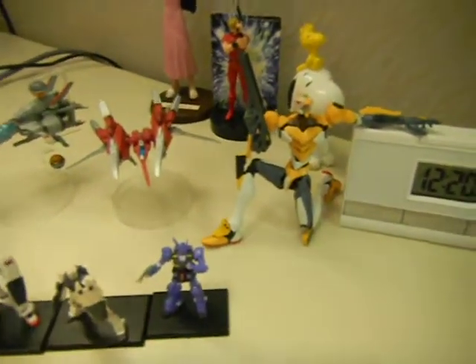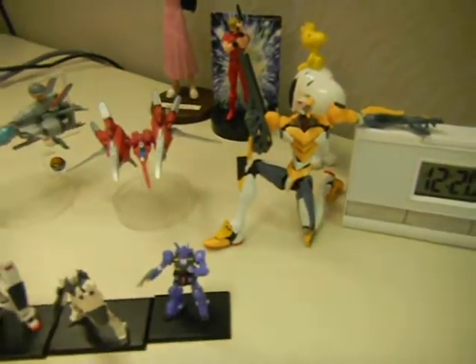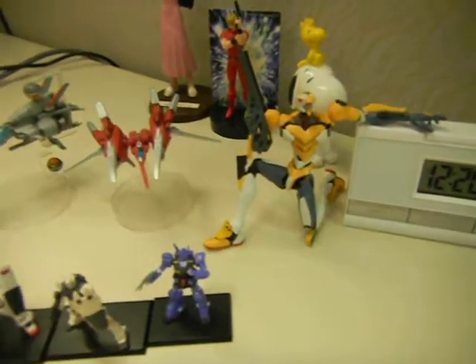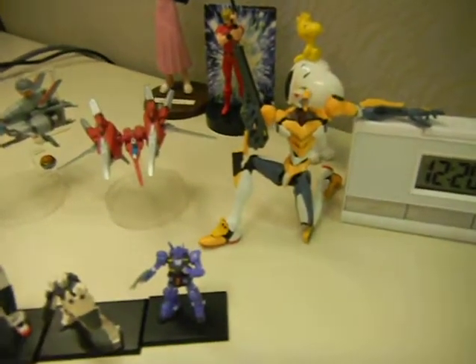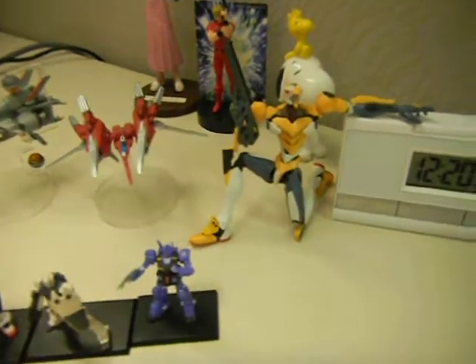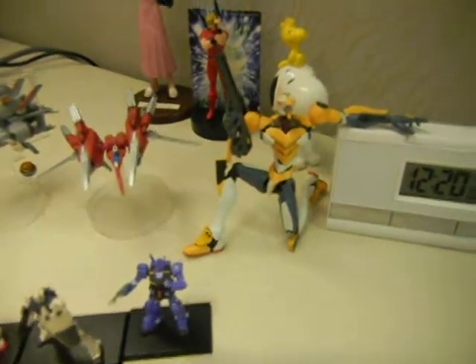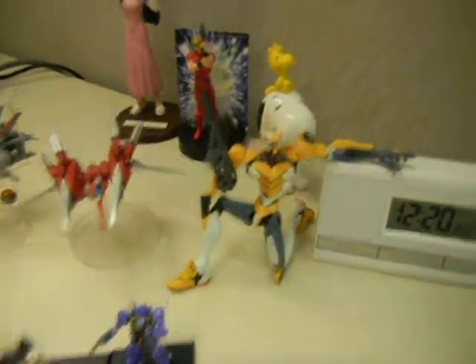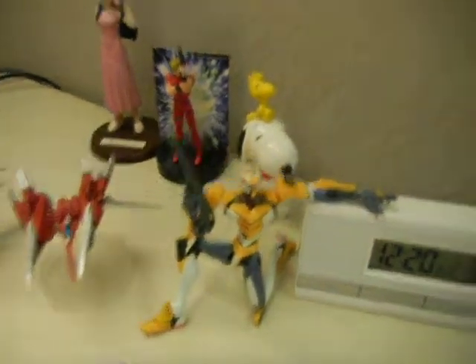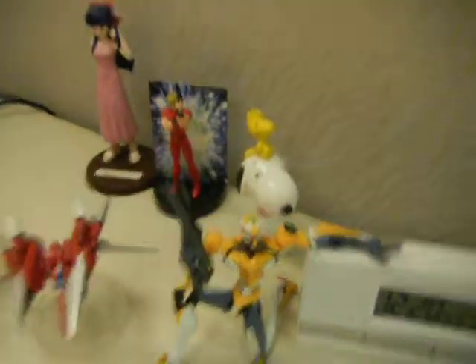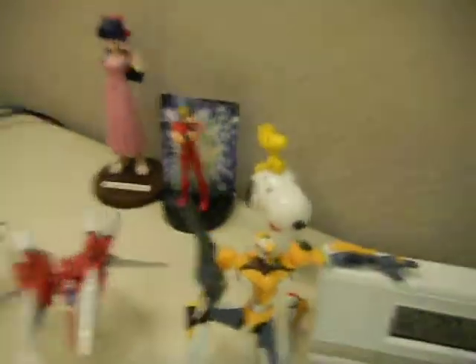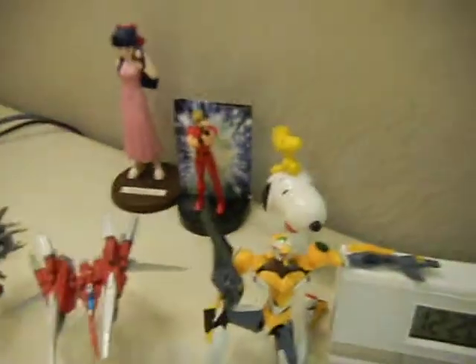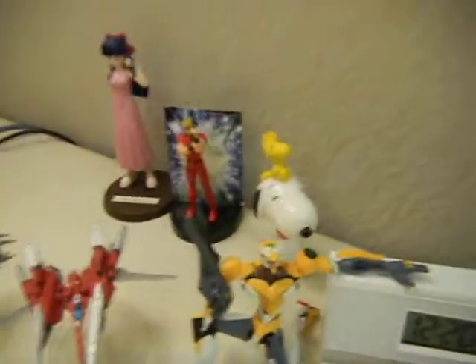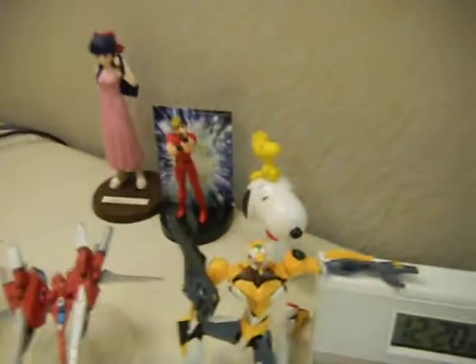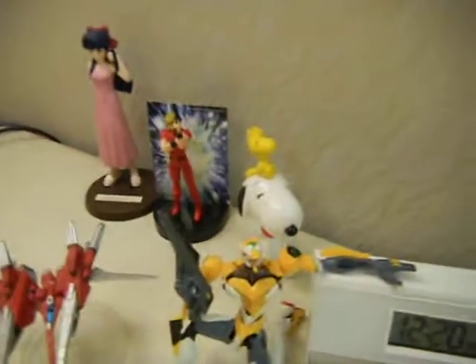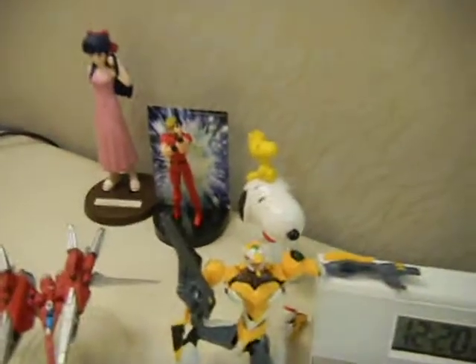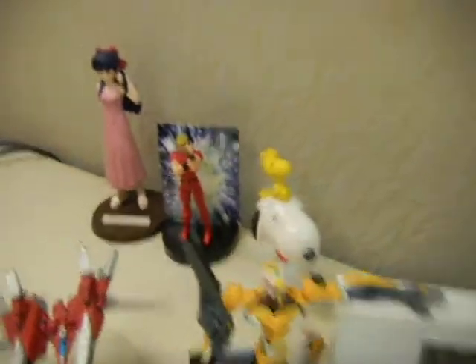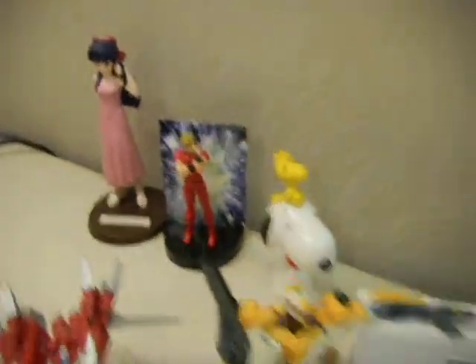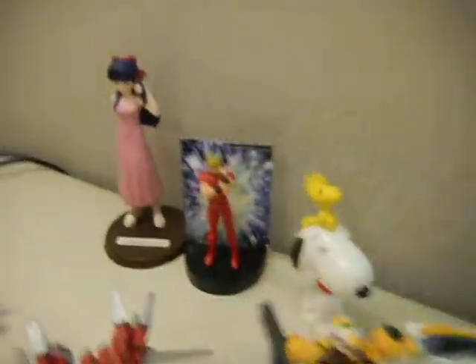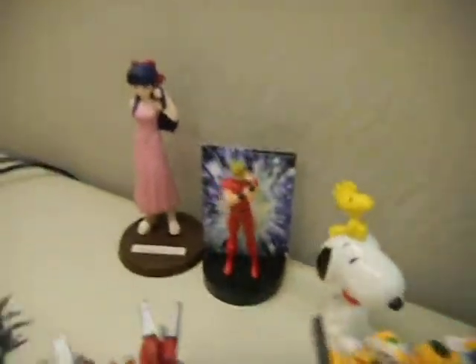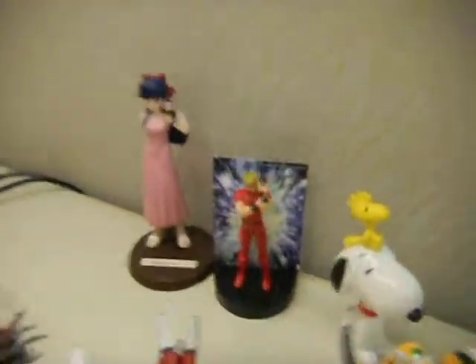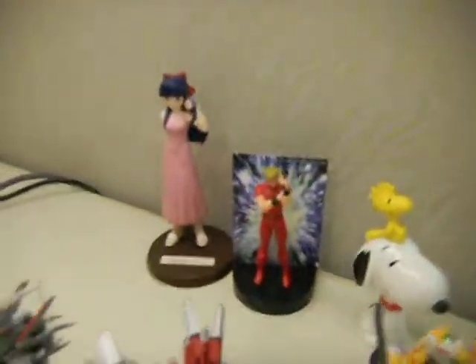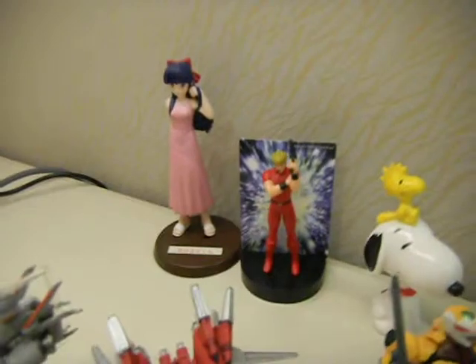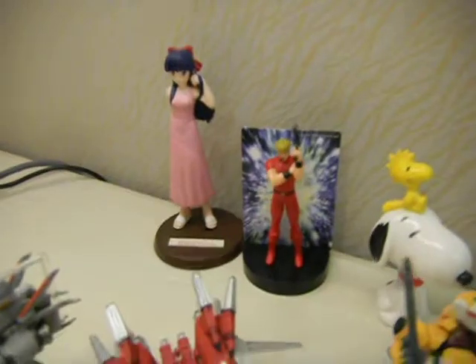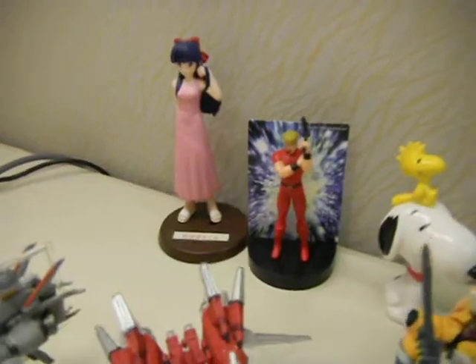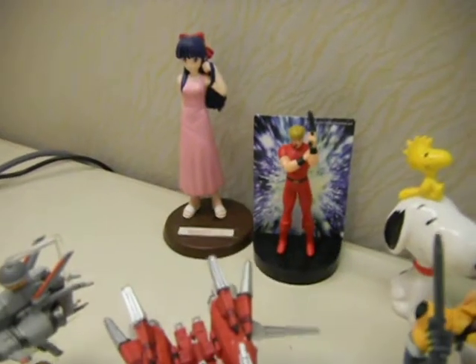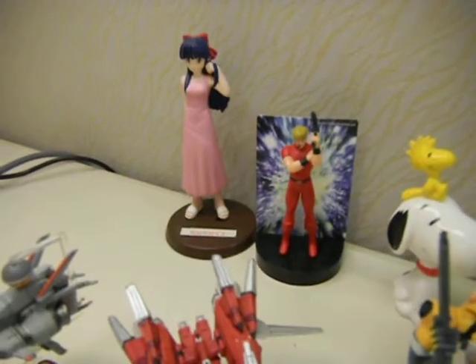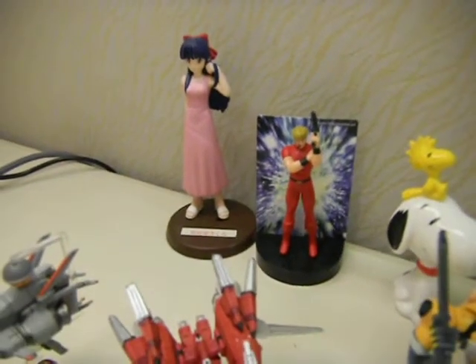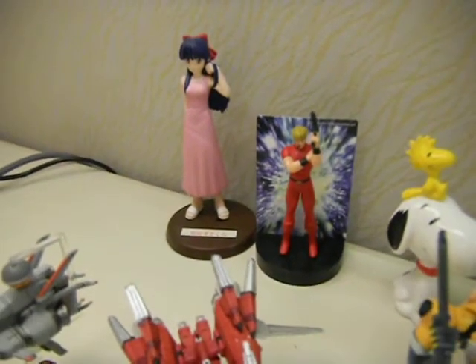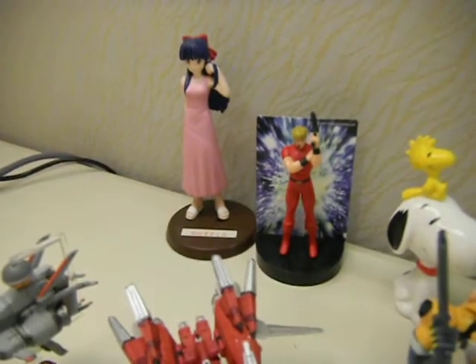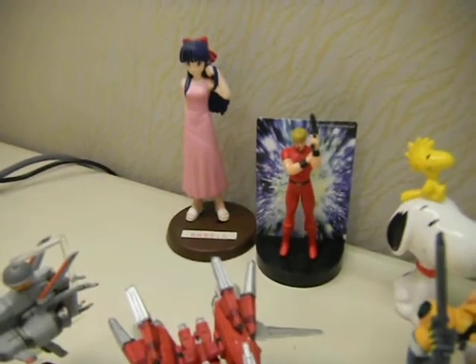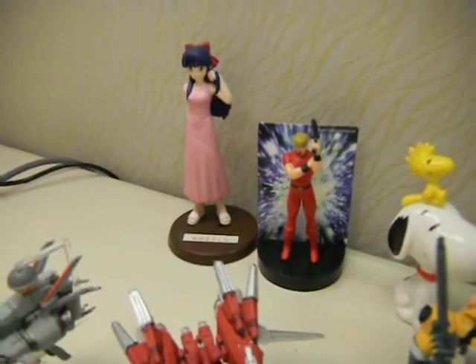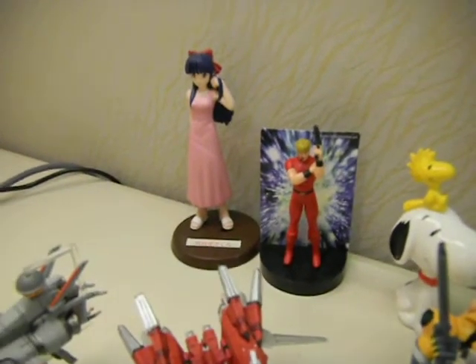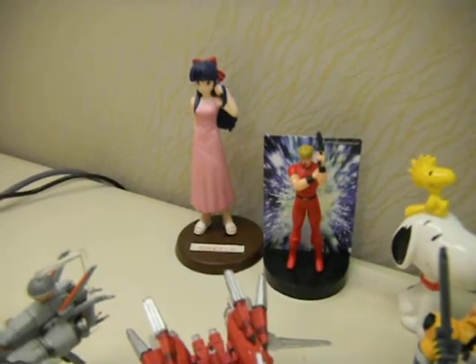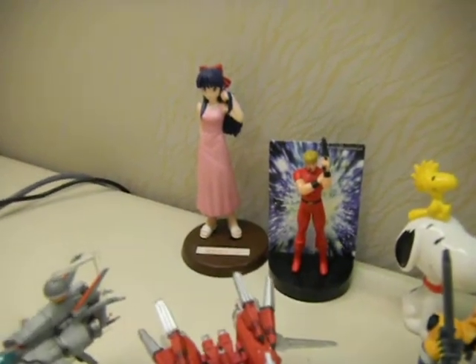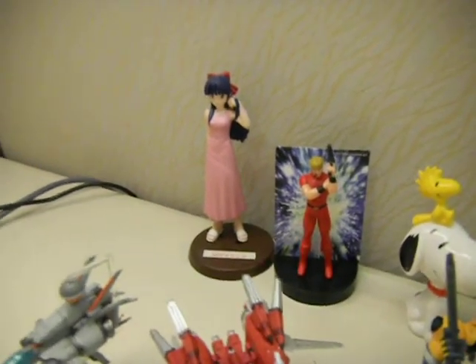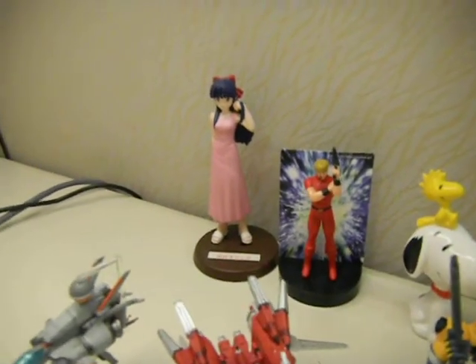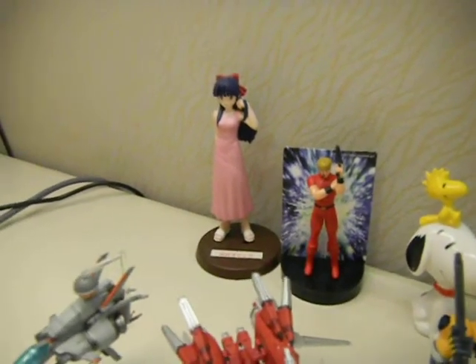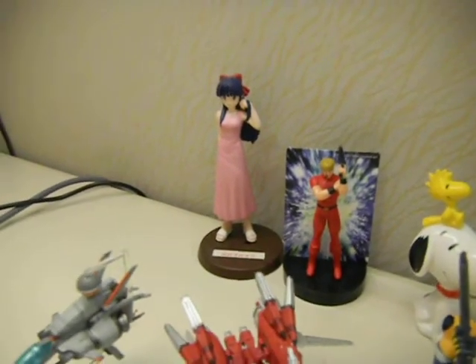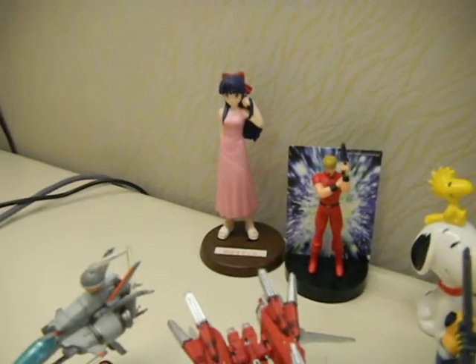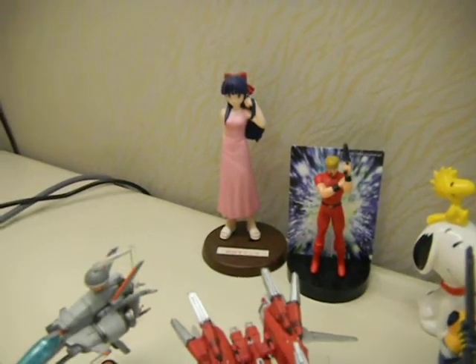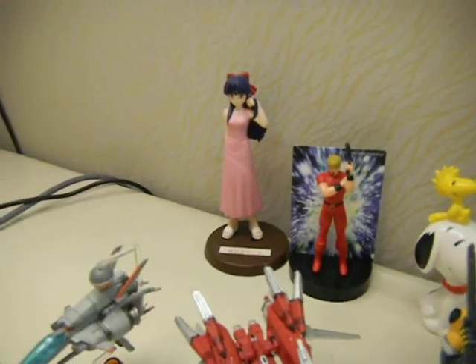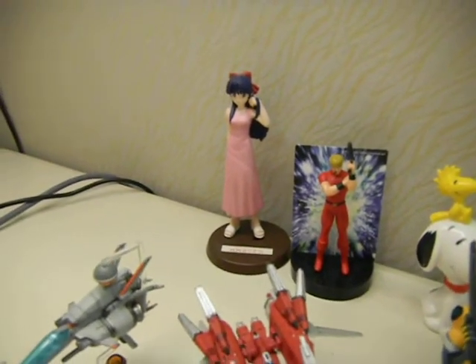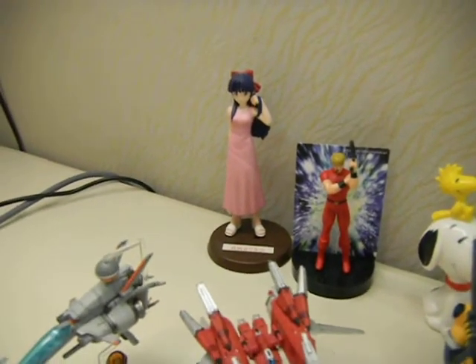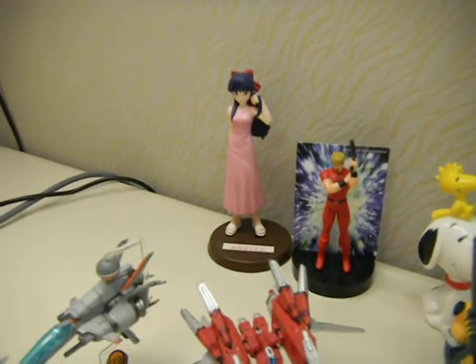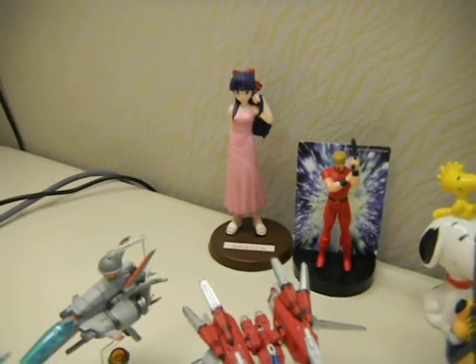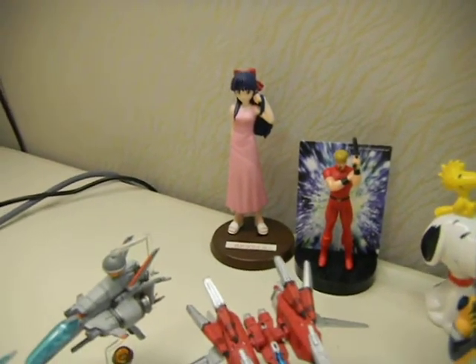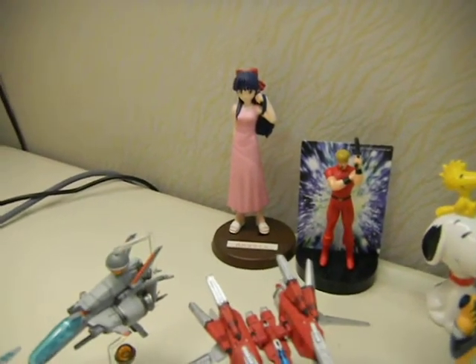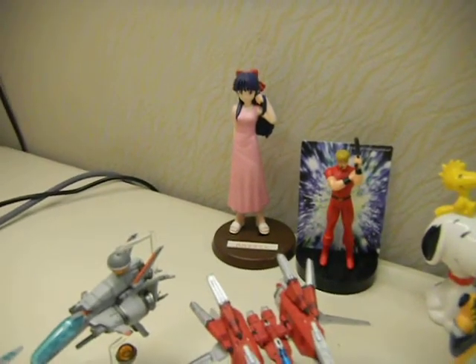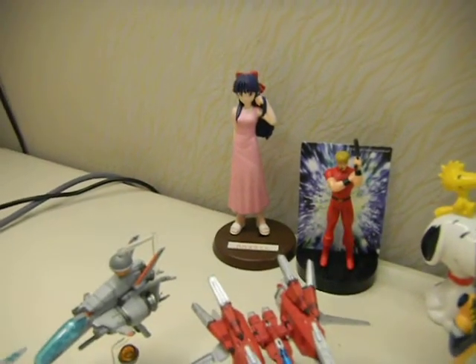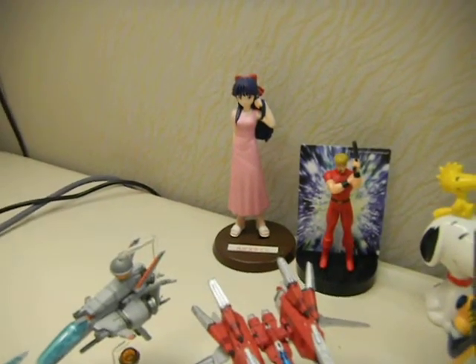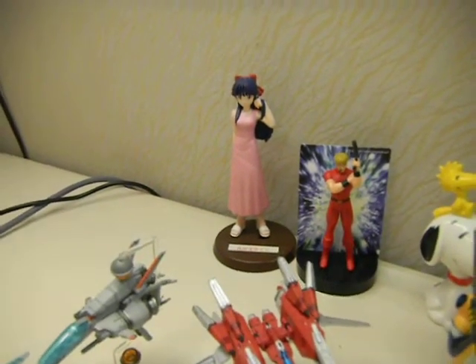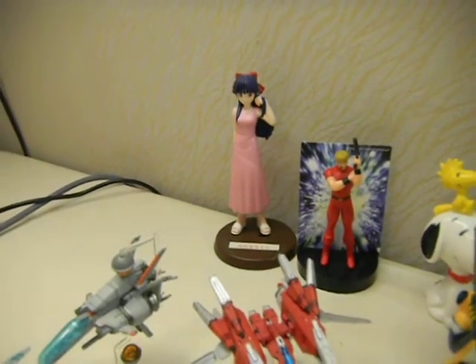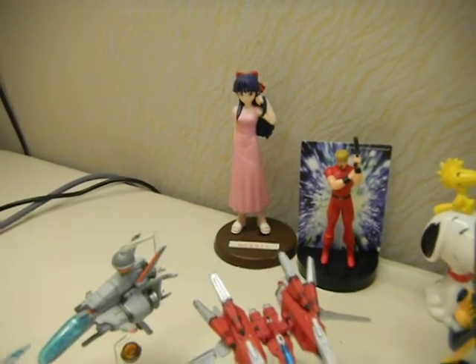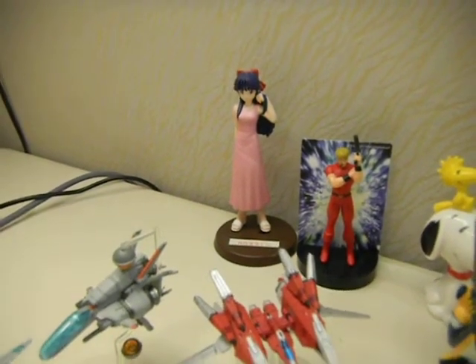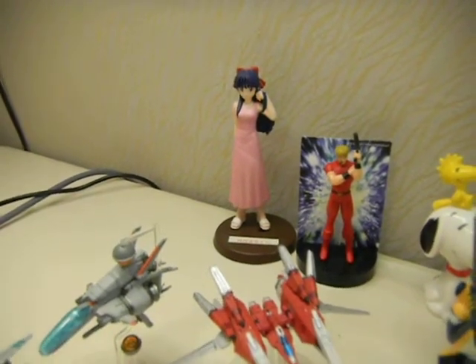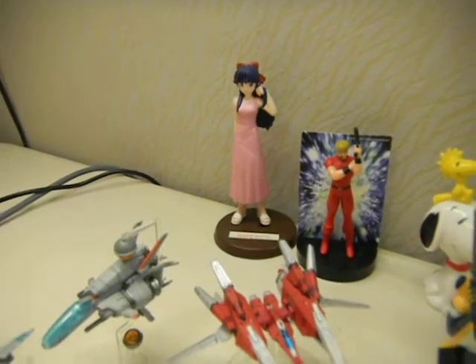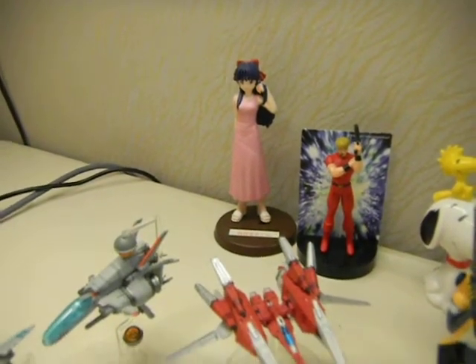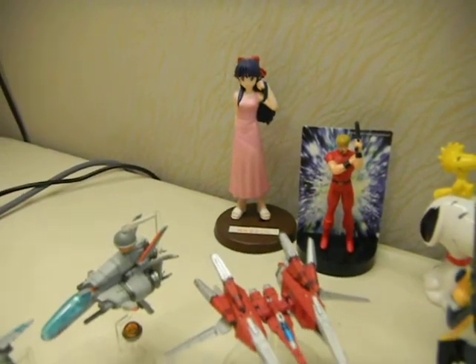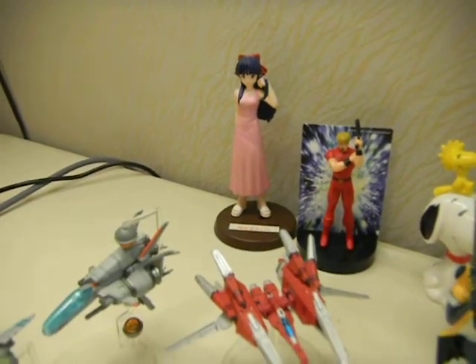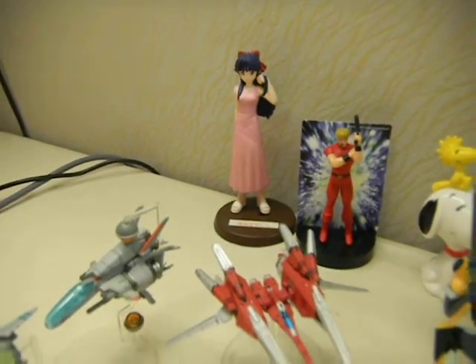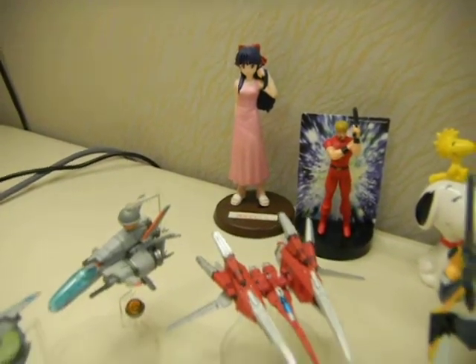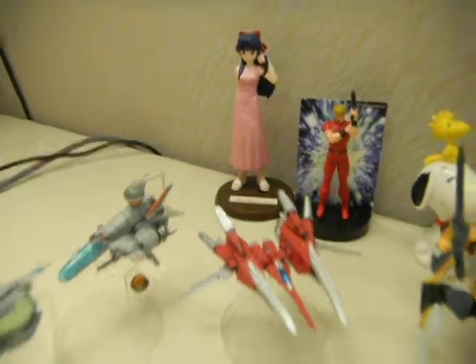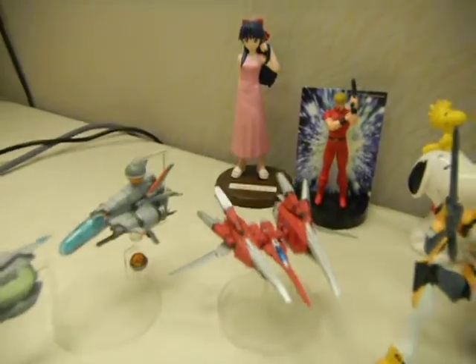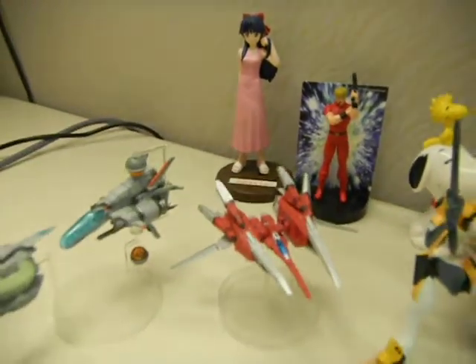Evangelion figure, Snoopy. Space Adventure Cobra, Sakura — Shinguji from Sakura Taisen.